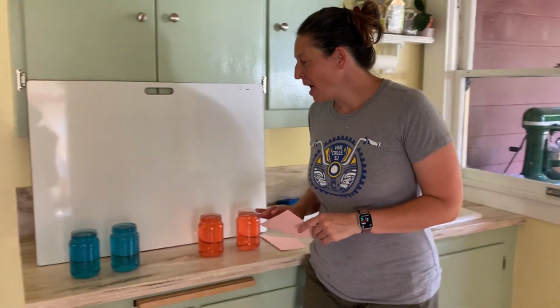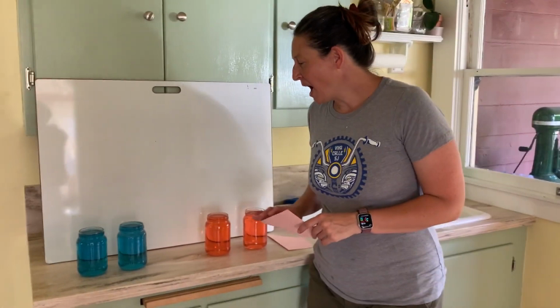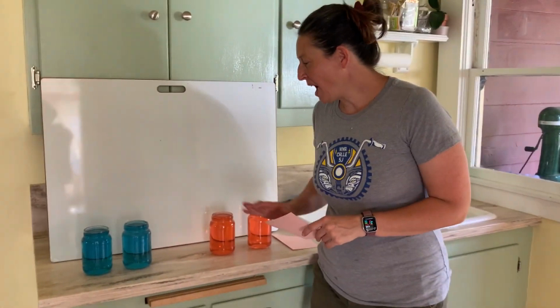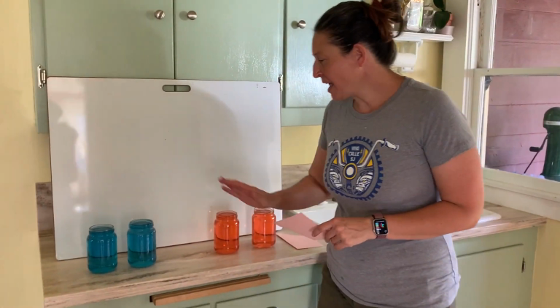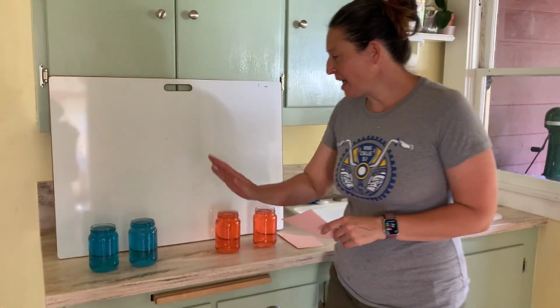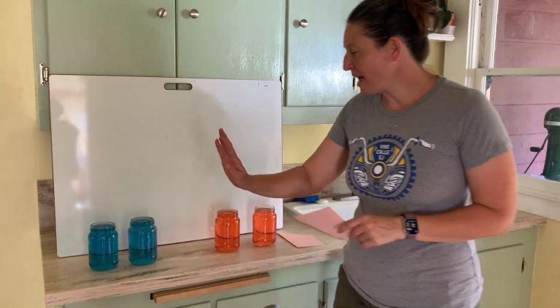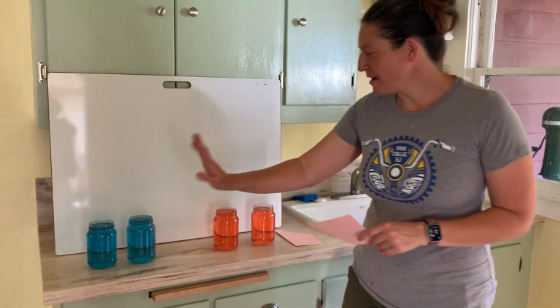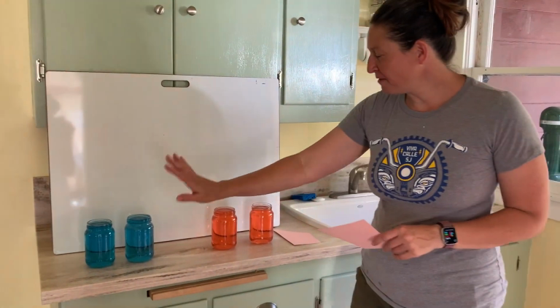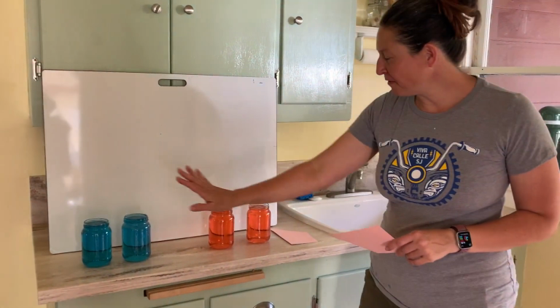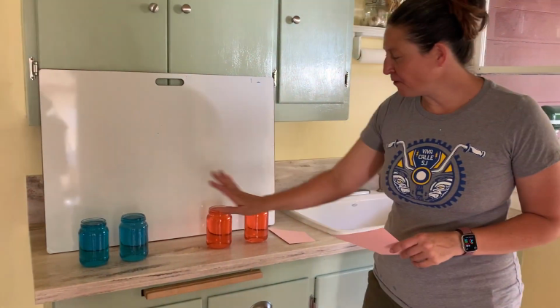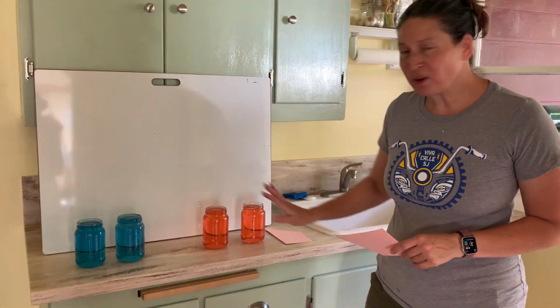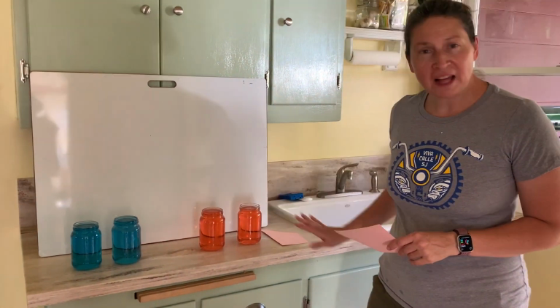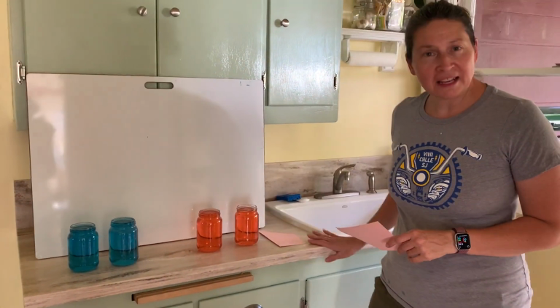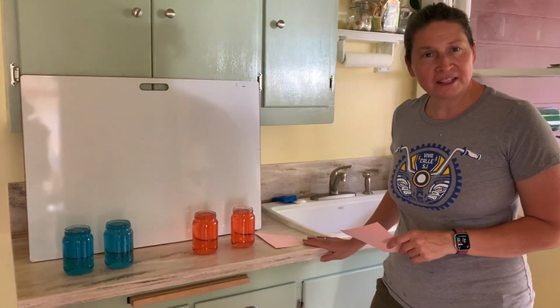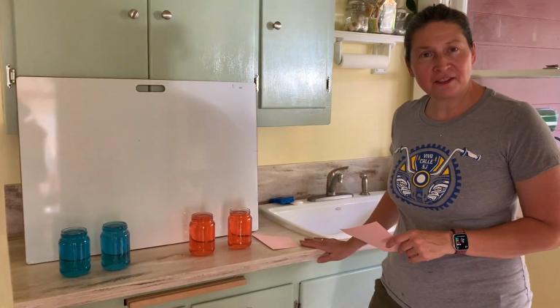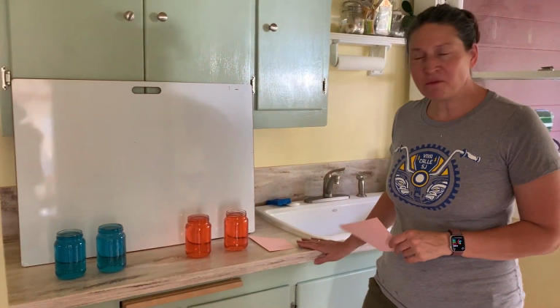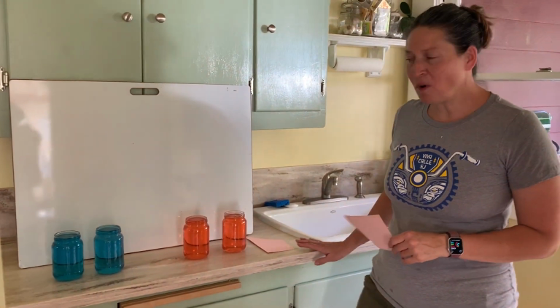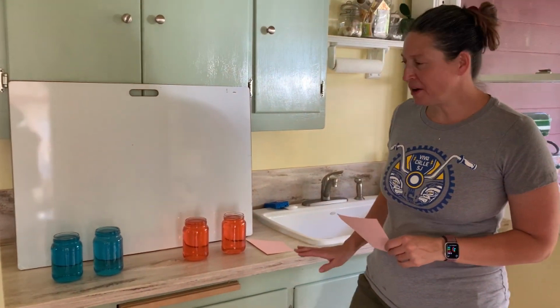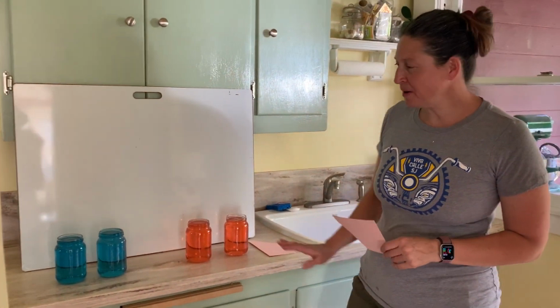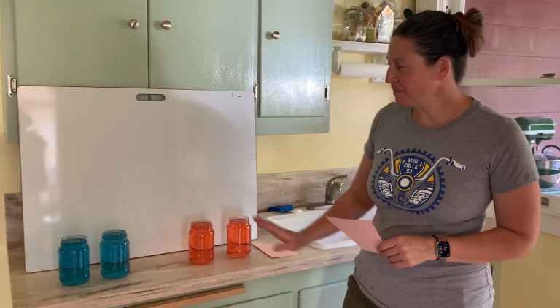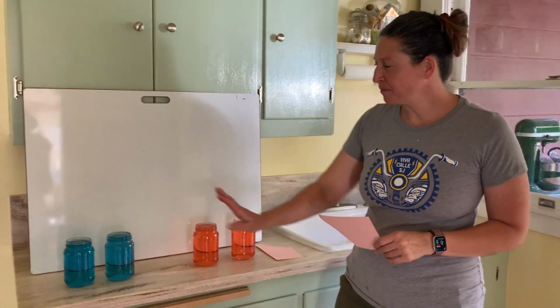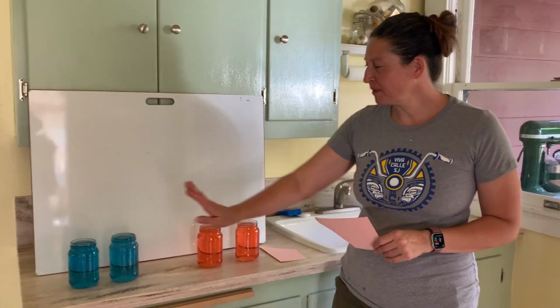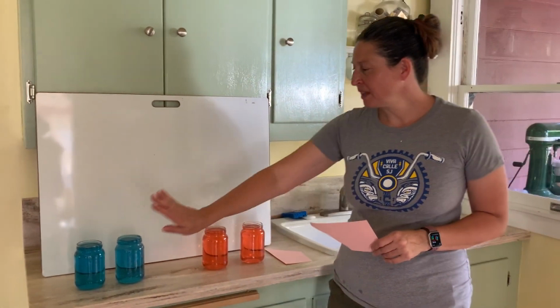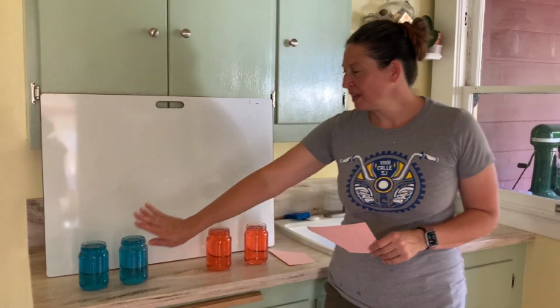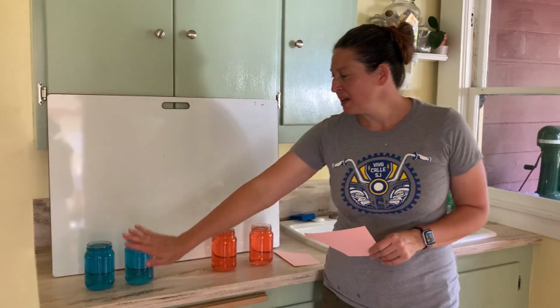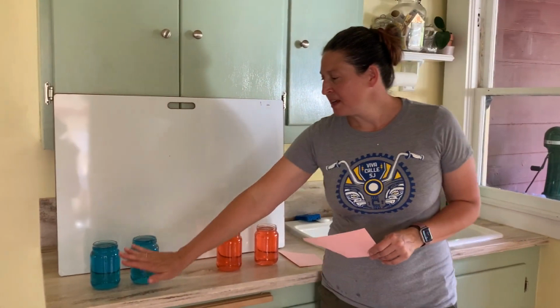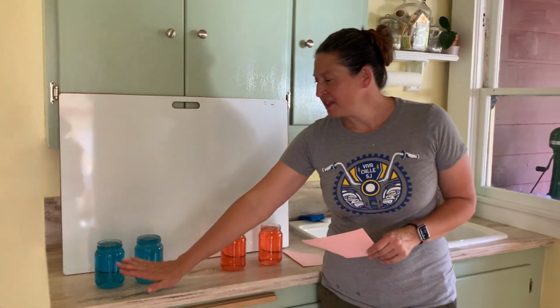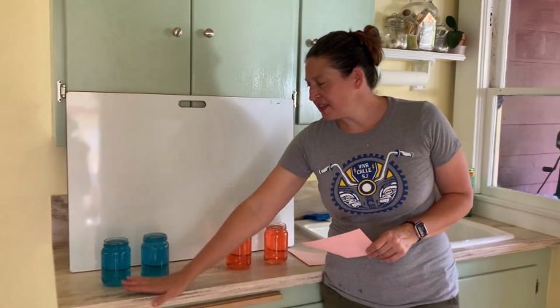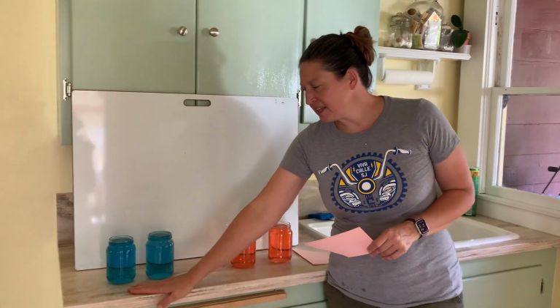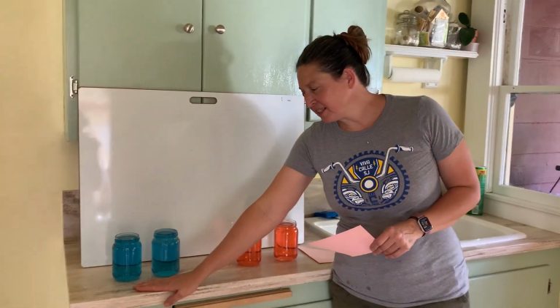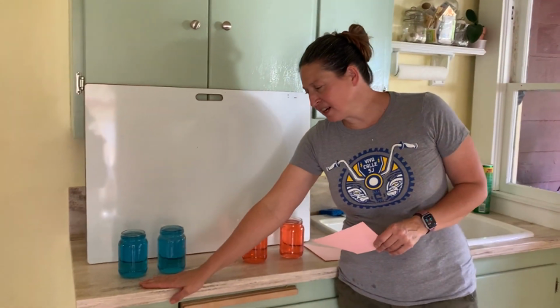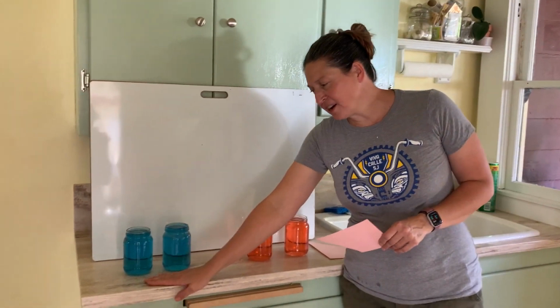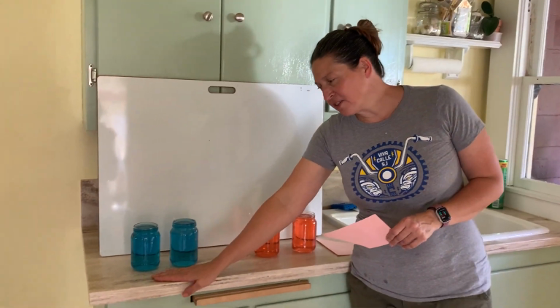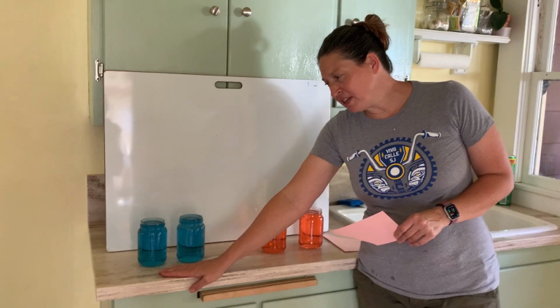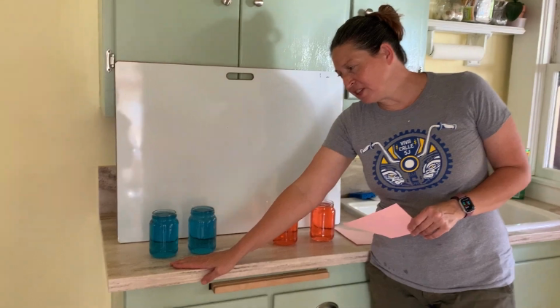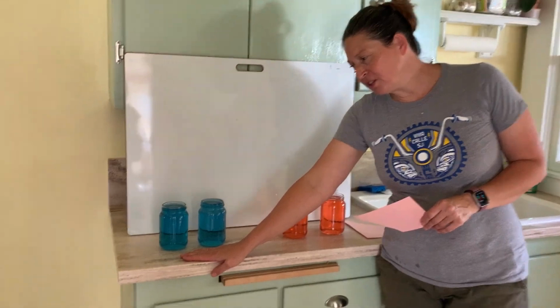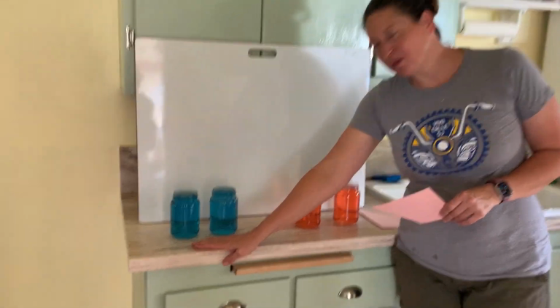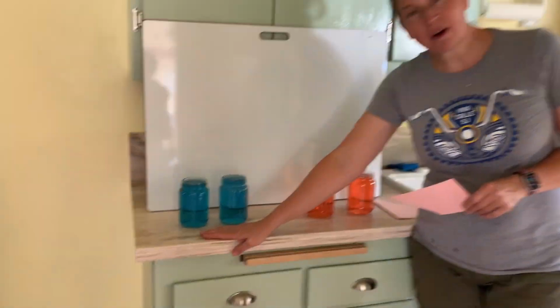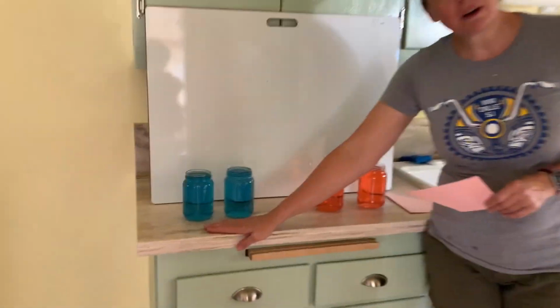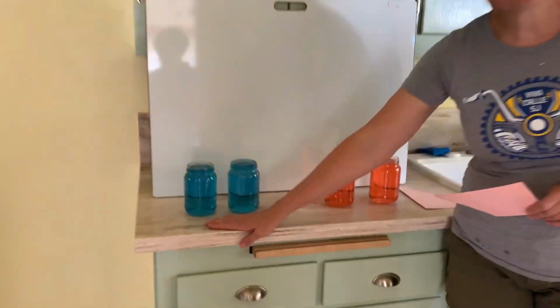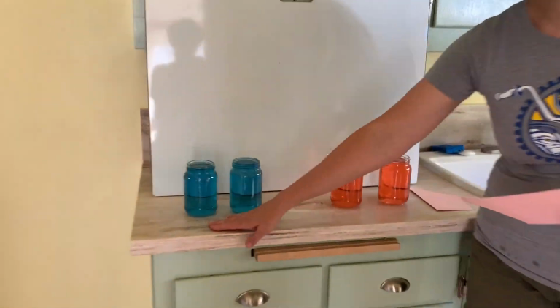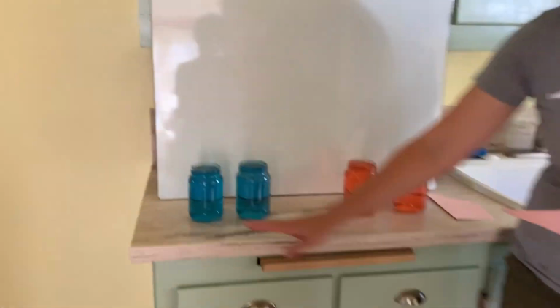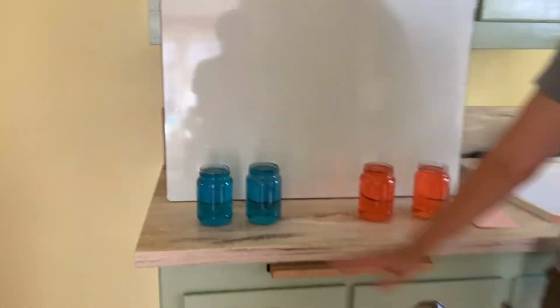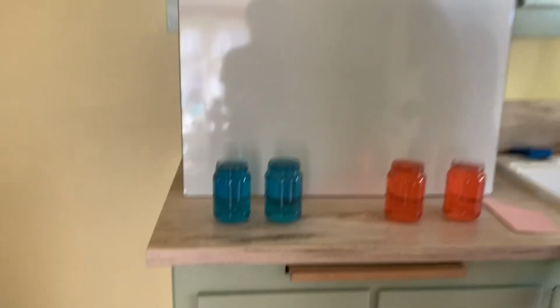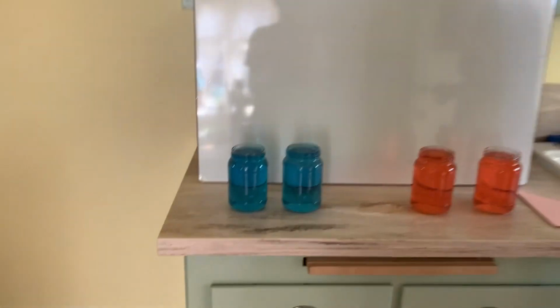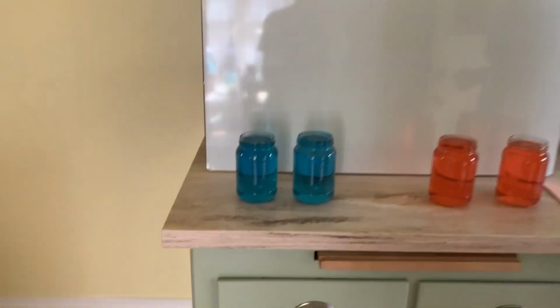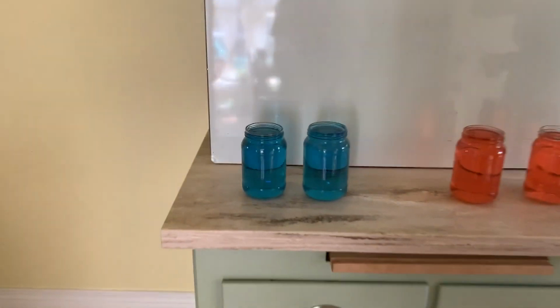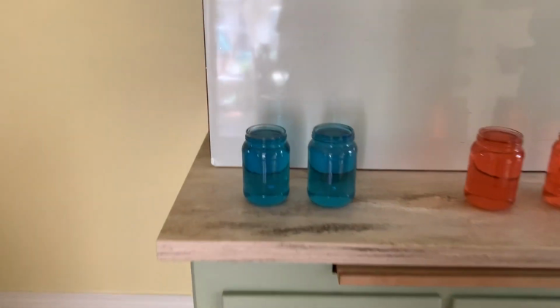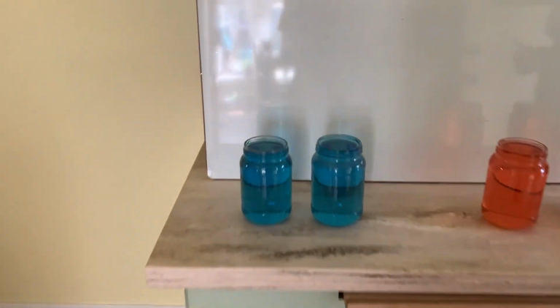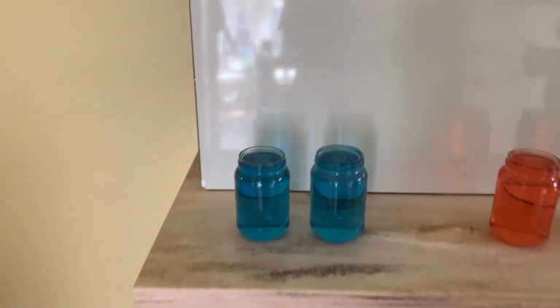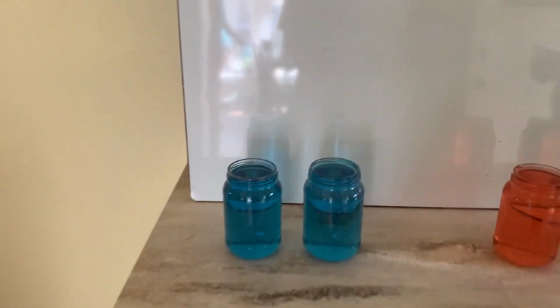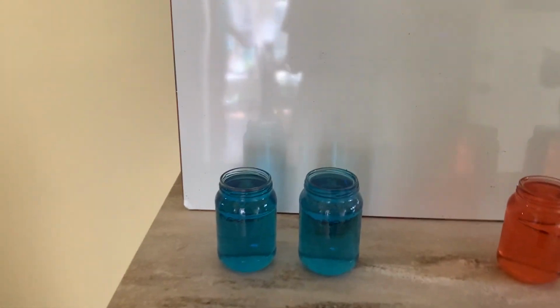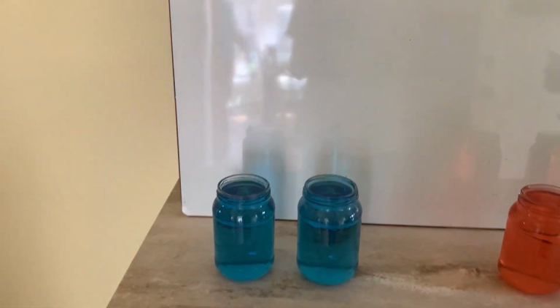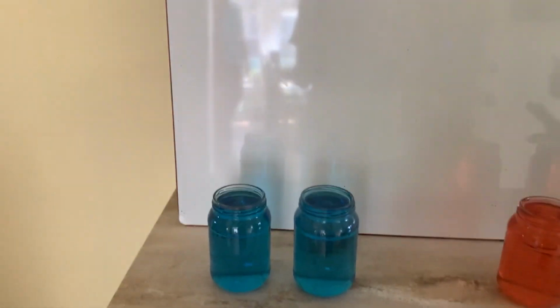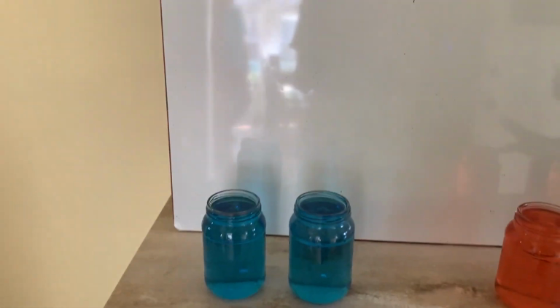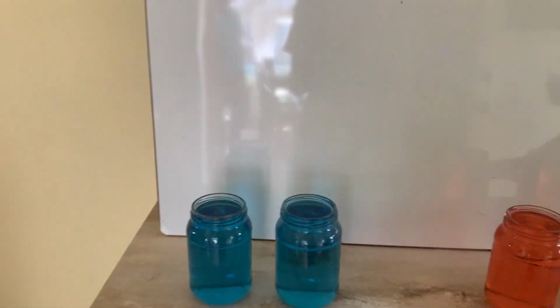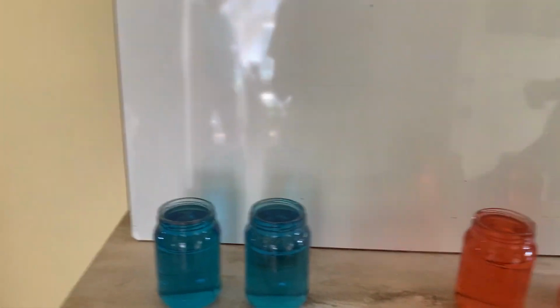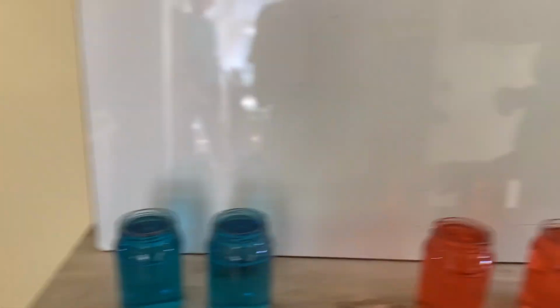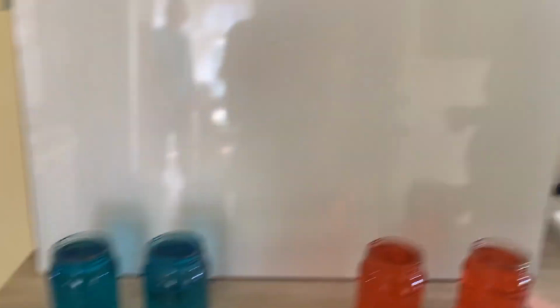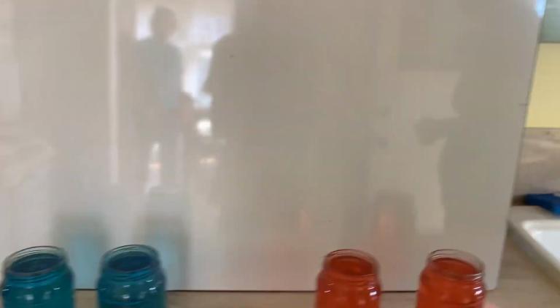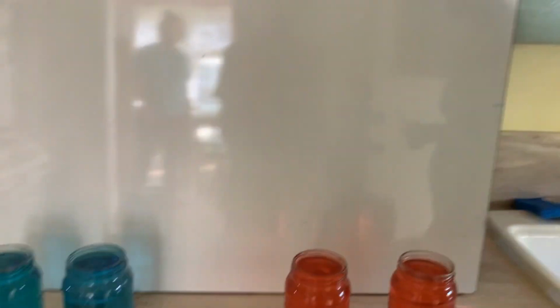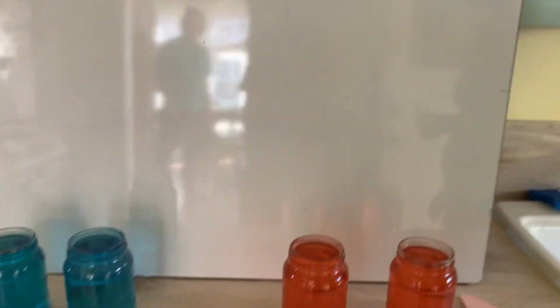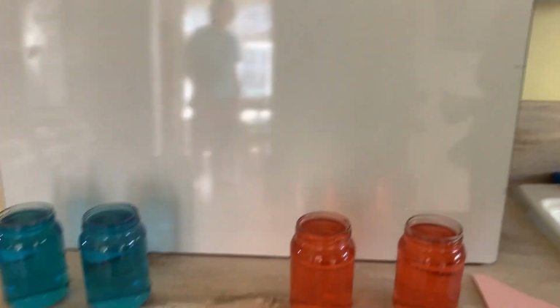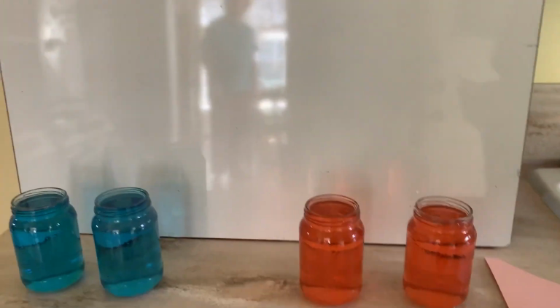I have four glasses of water. These two are blue with a little food coloring and these two are red.